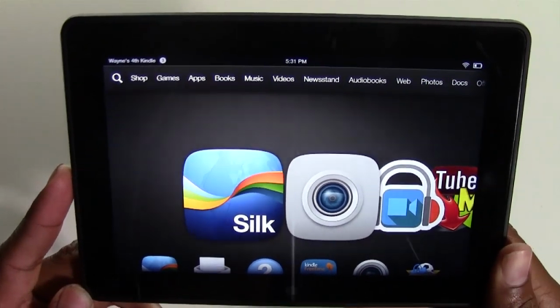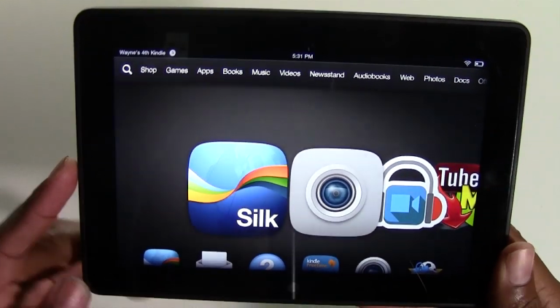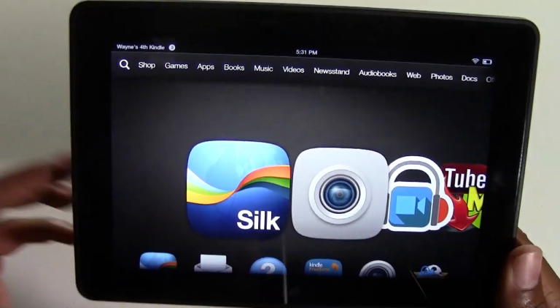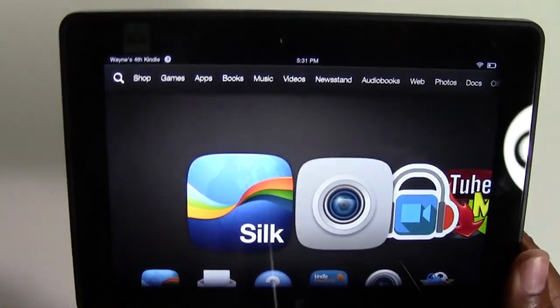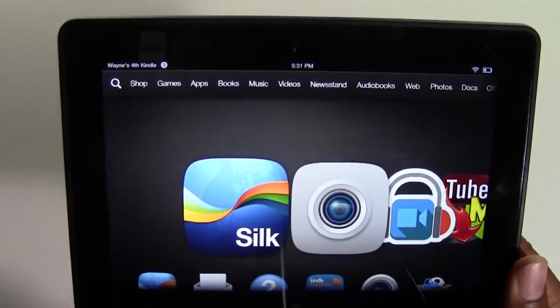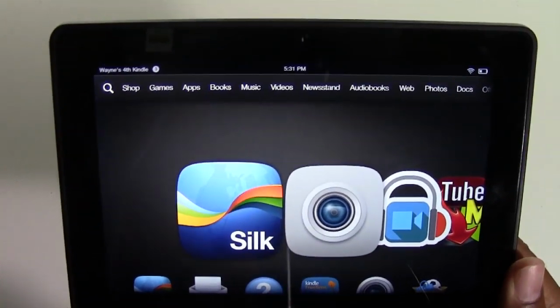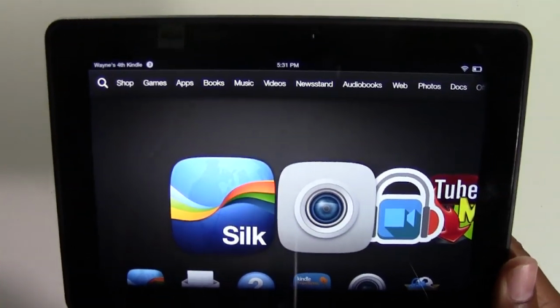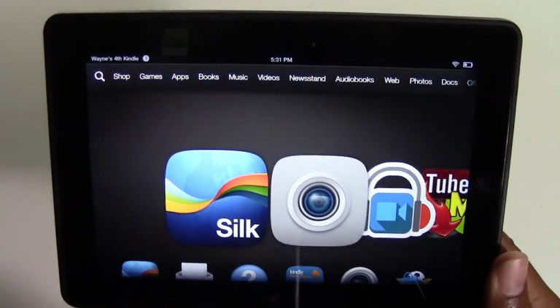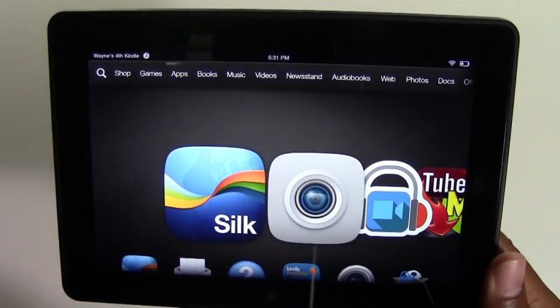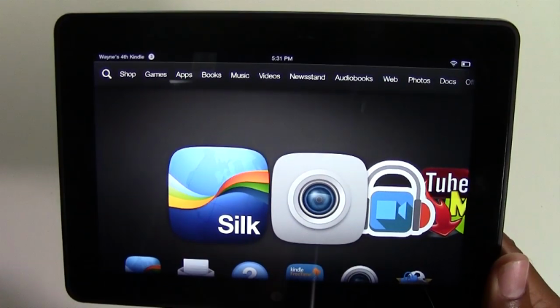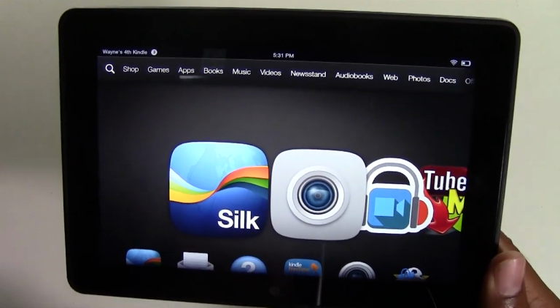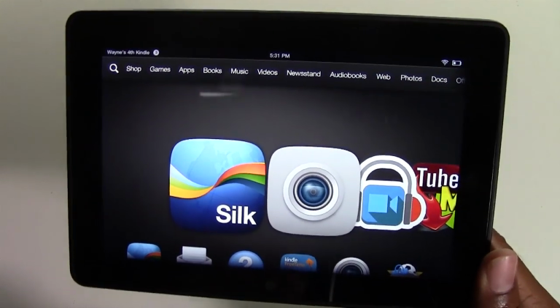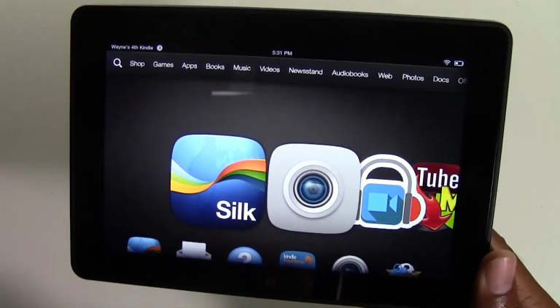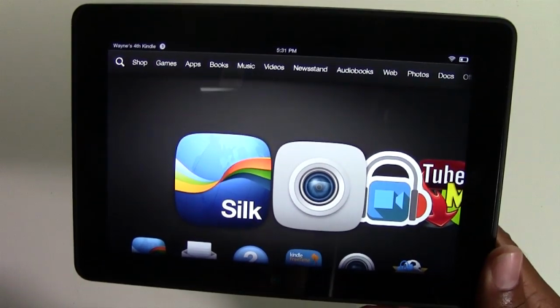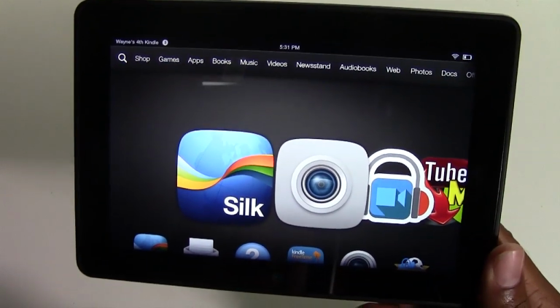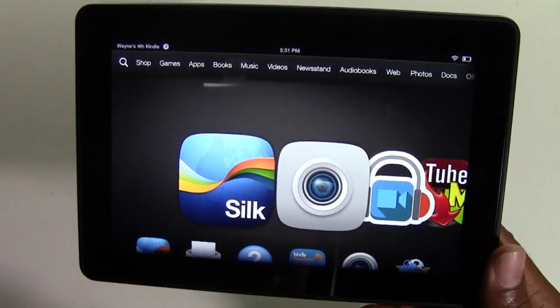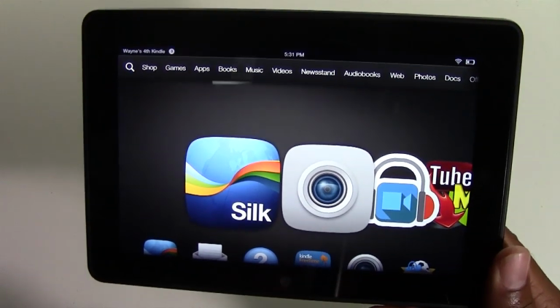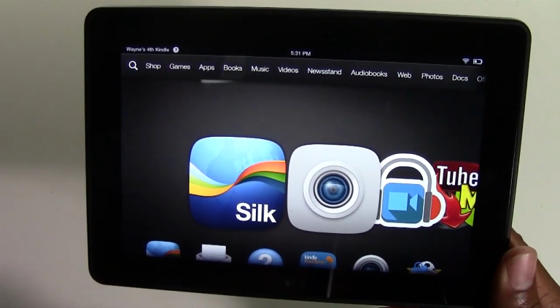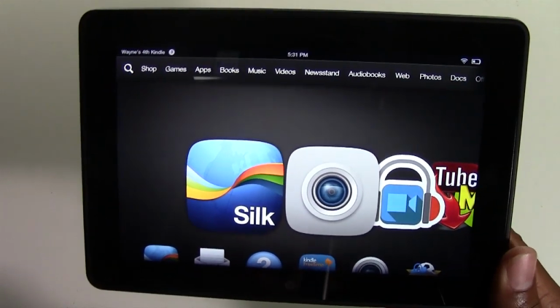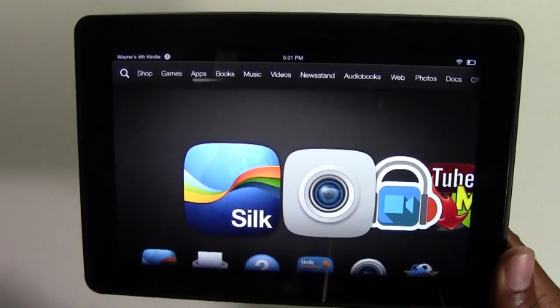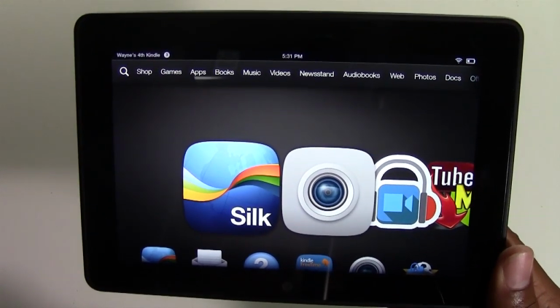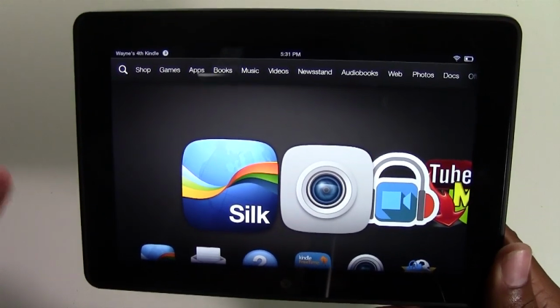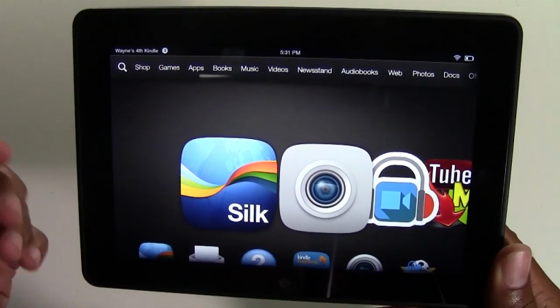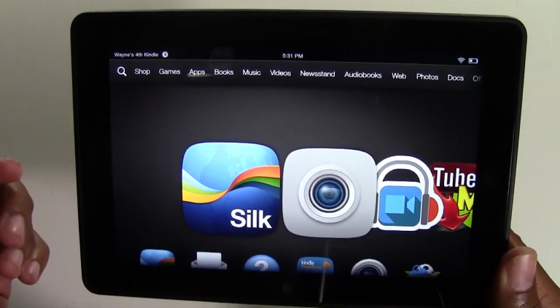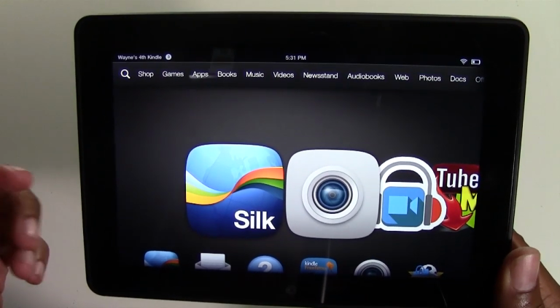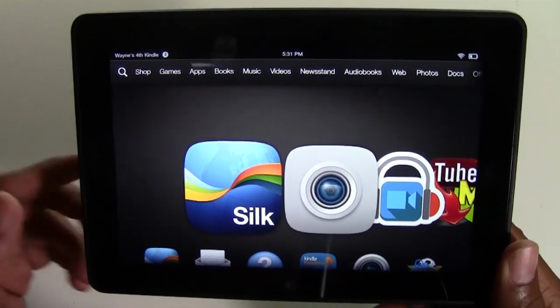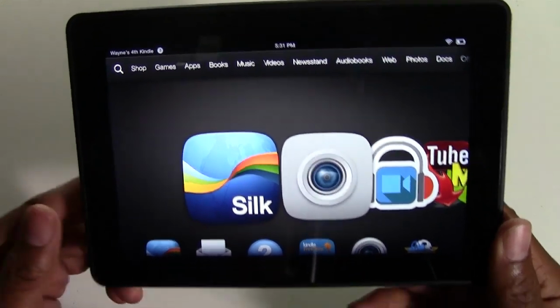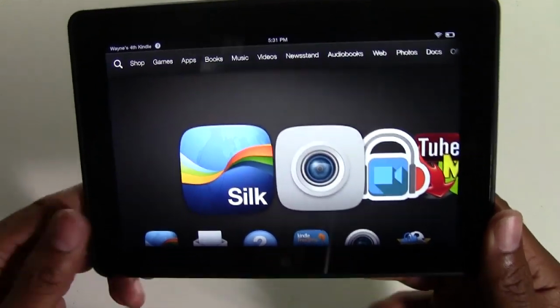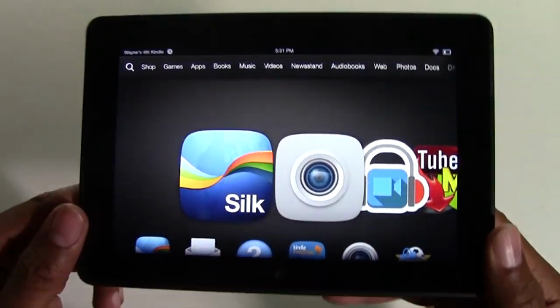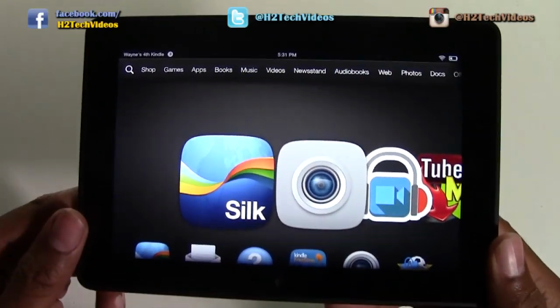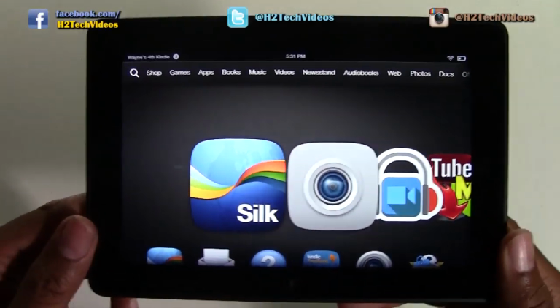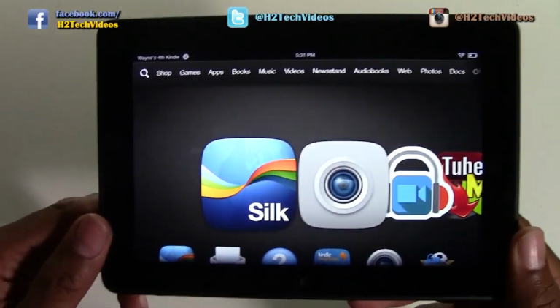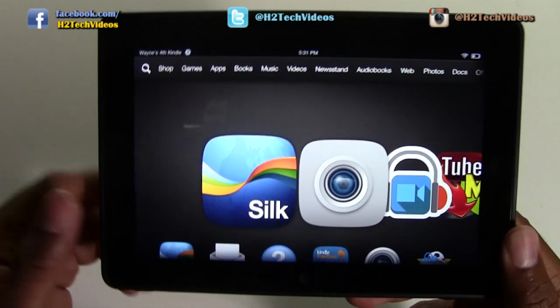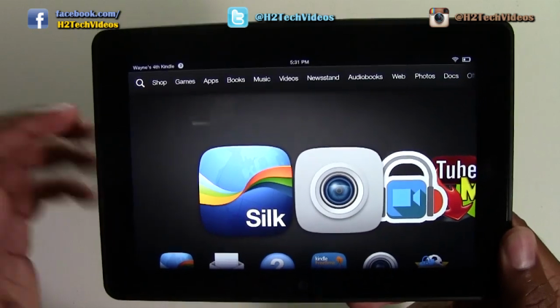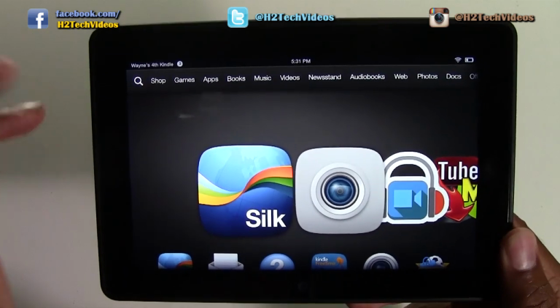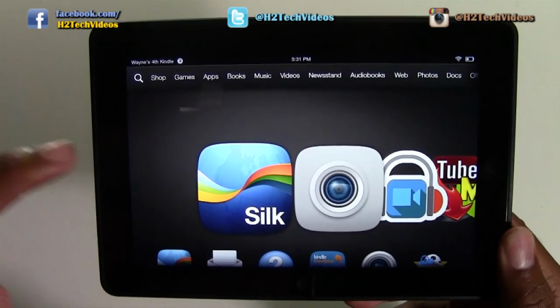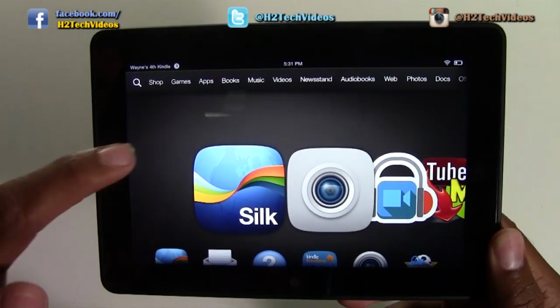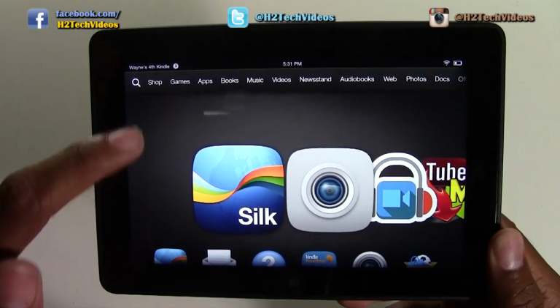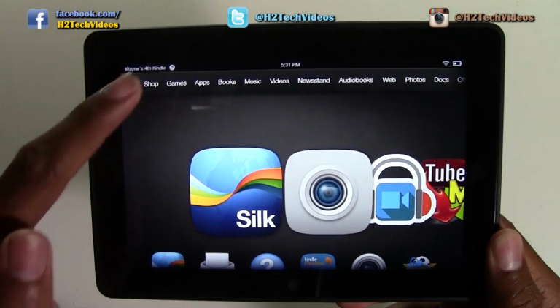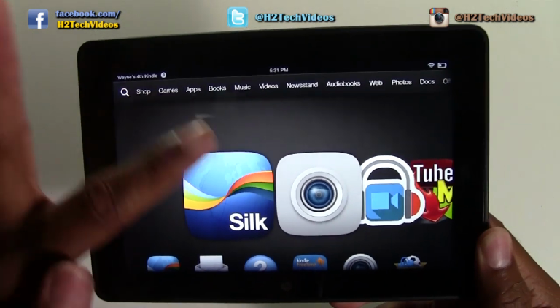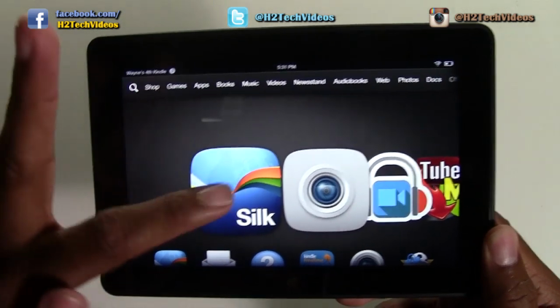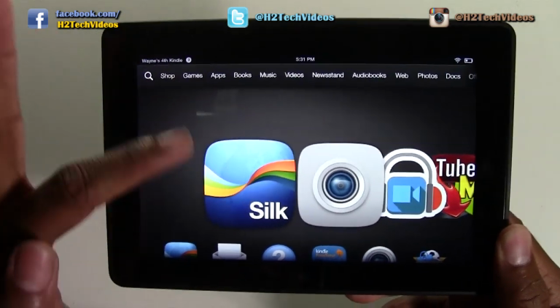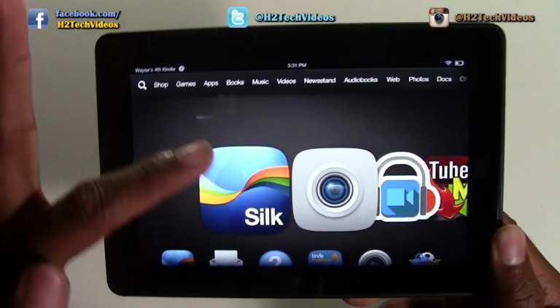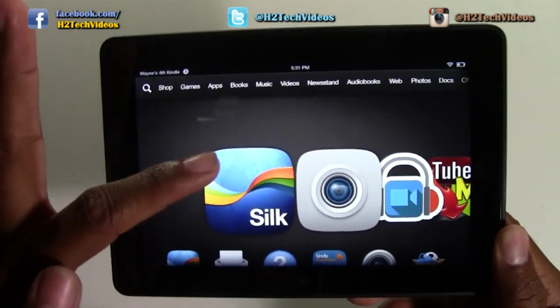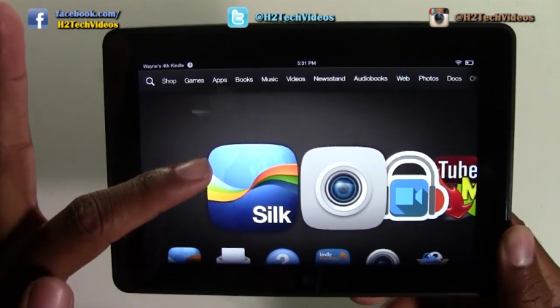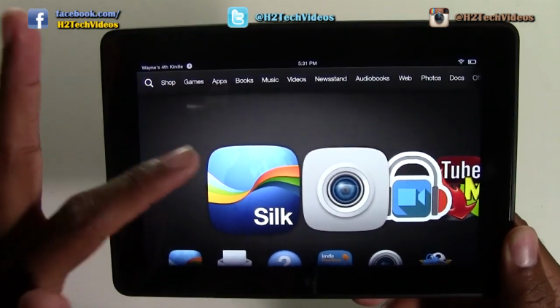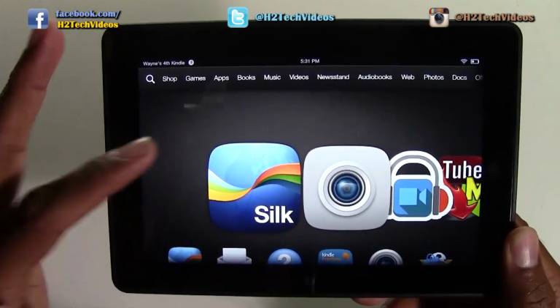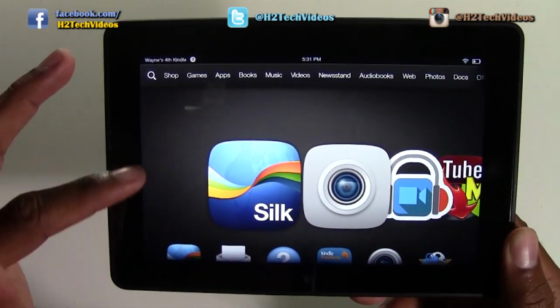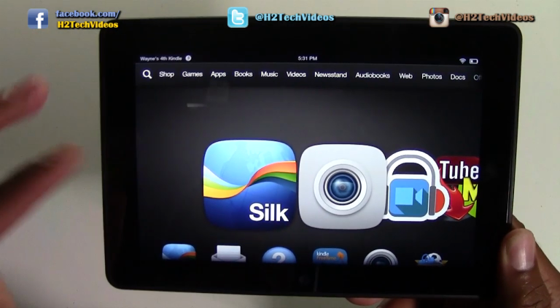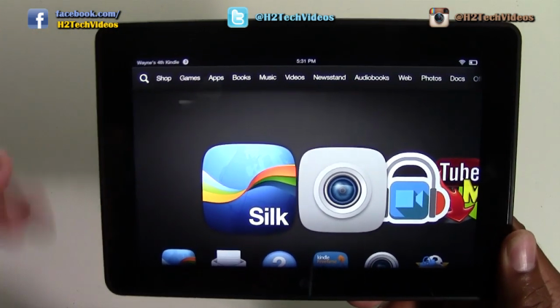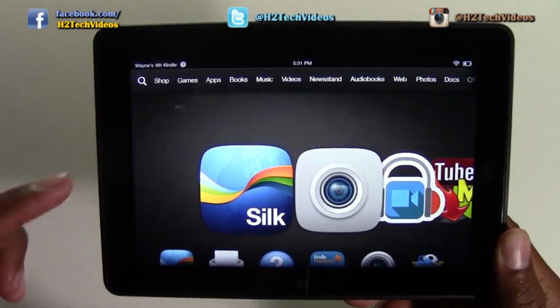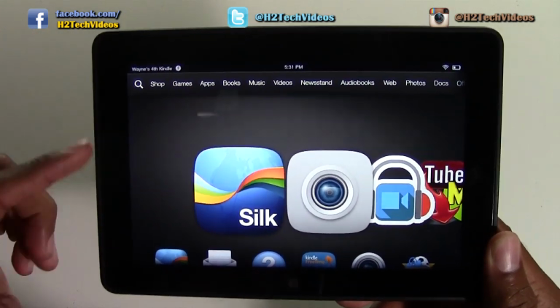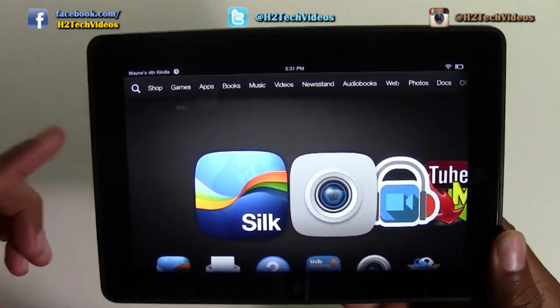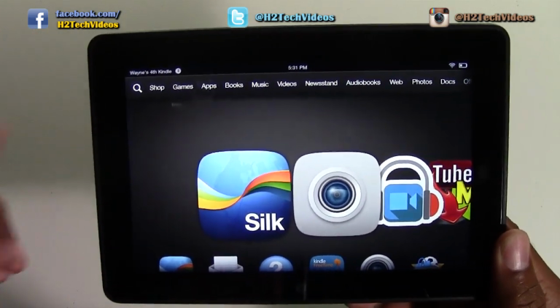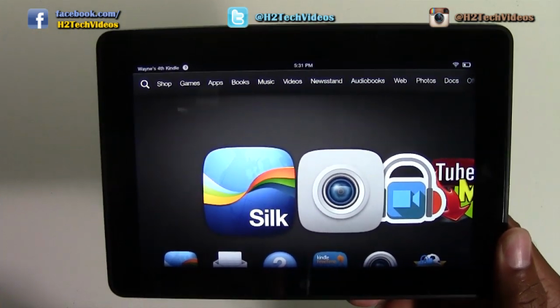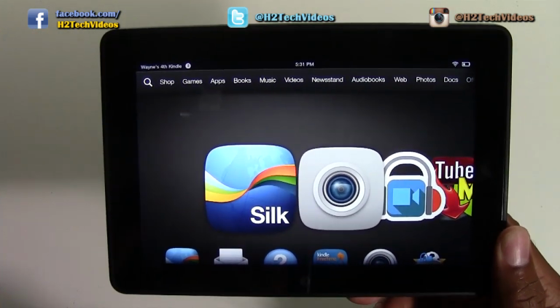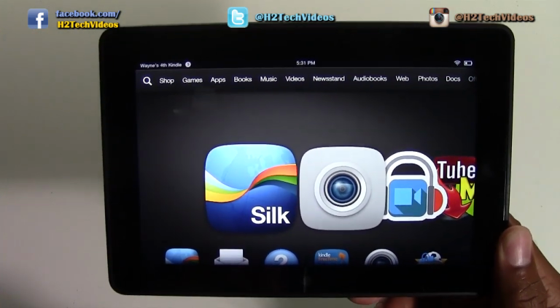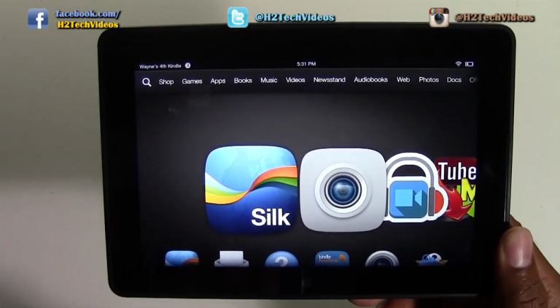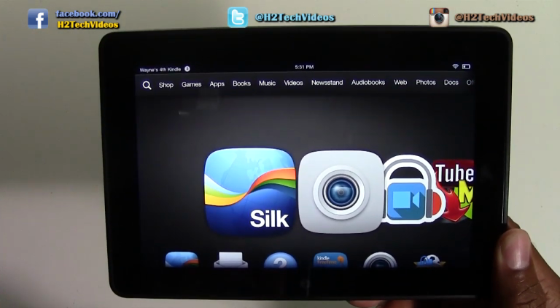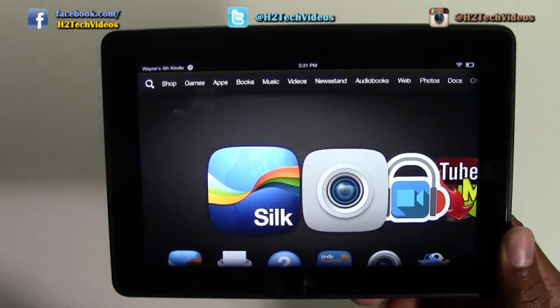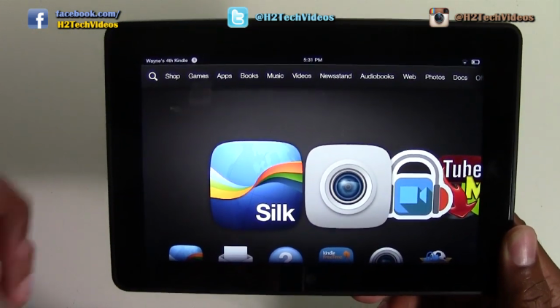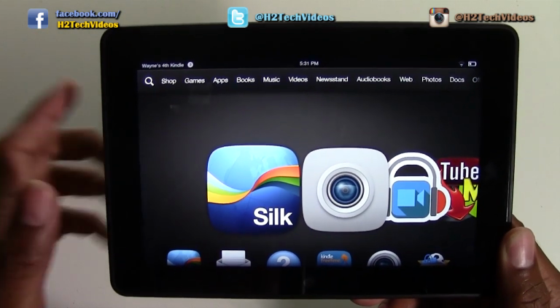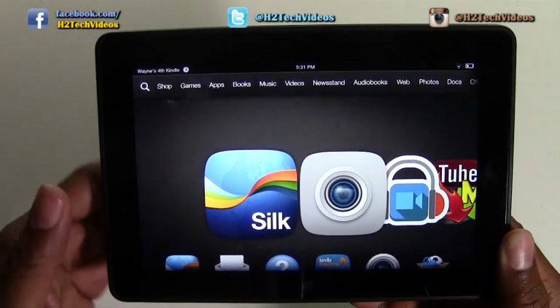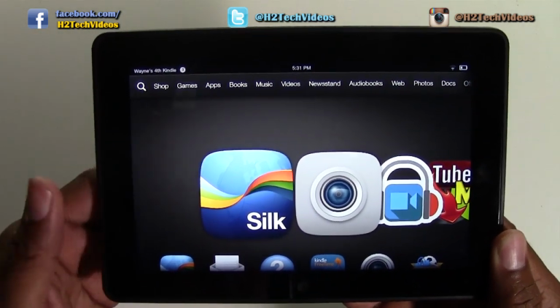What mirroring means is you're basically taking whatever's on your Kindle and you'll be able to see it on your TV screen.